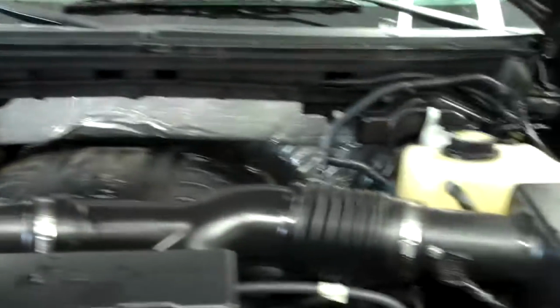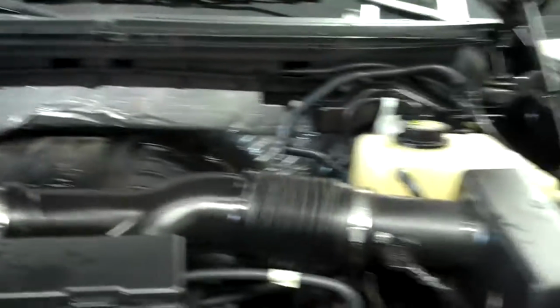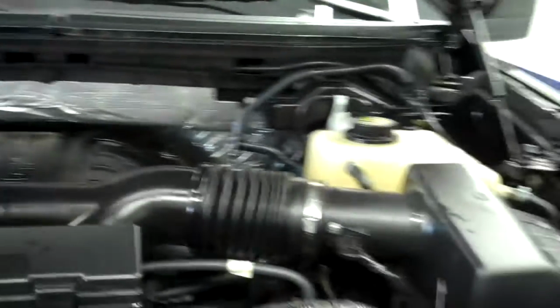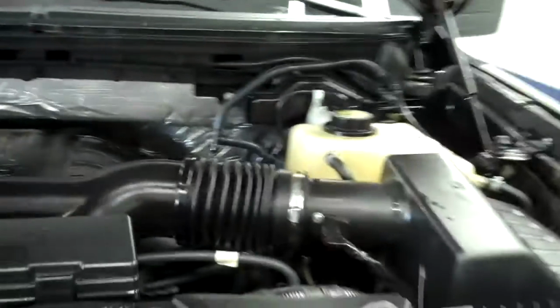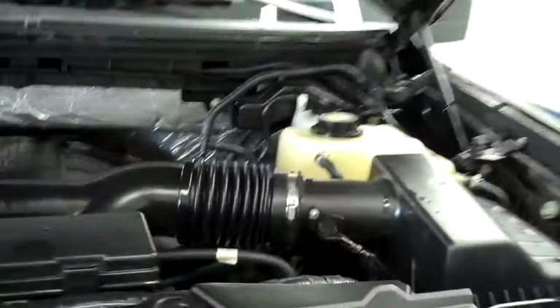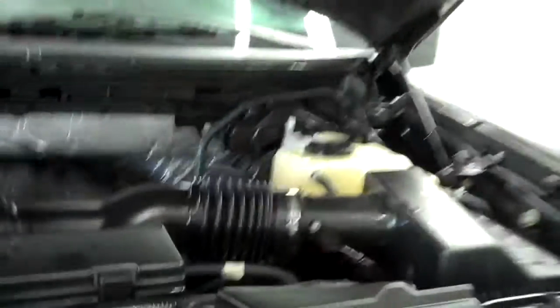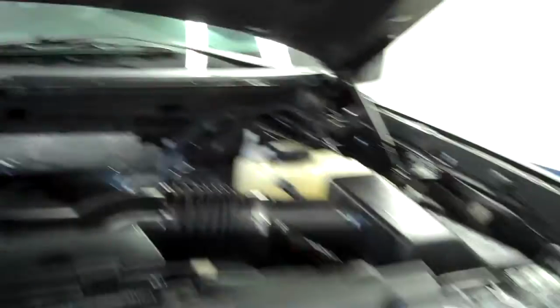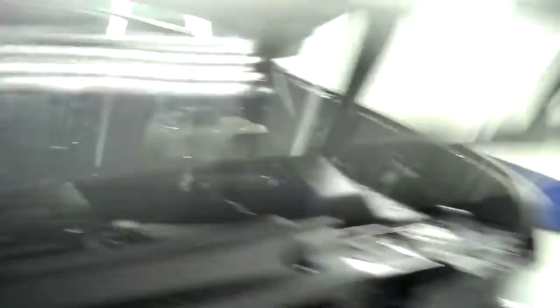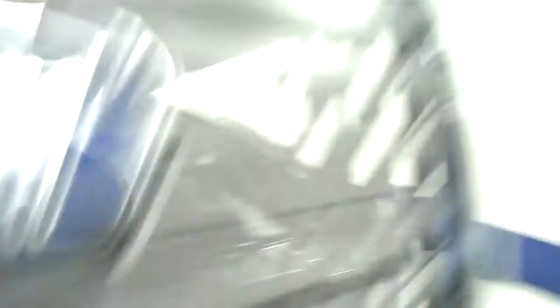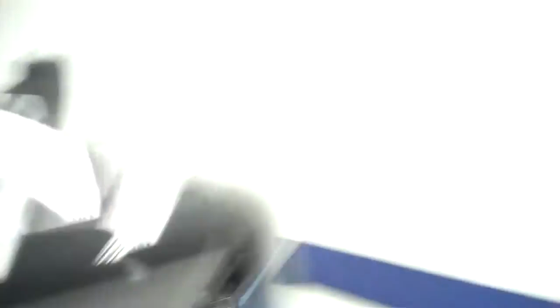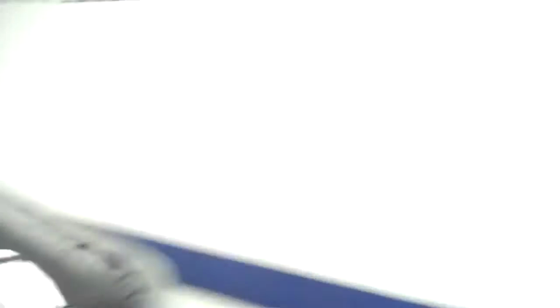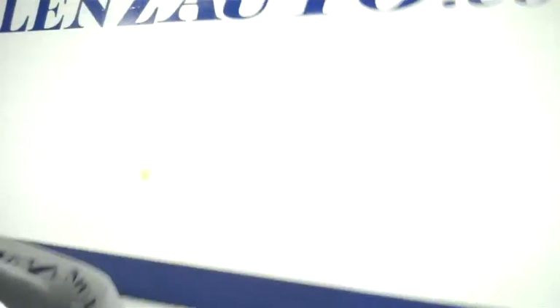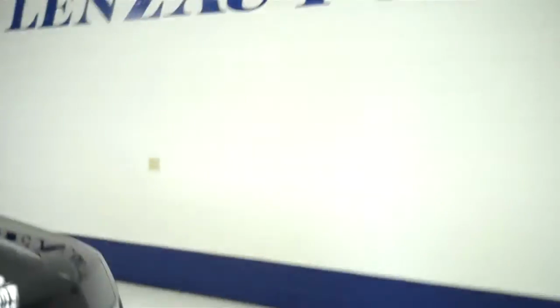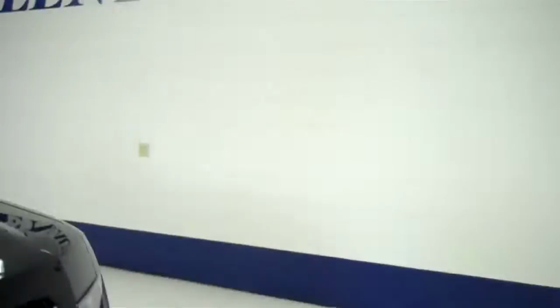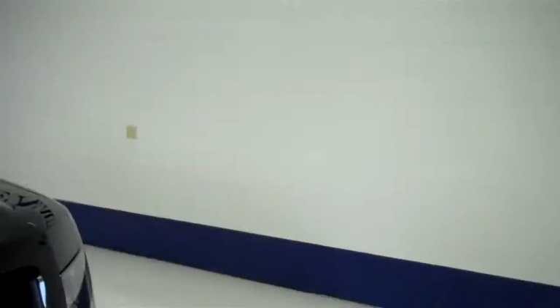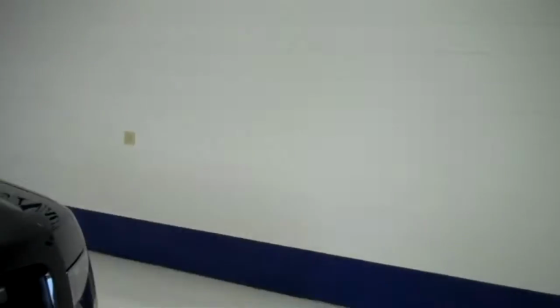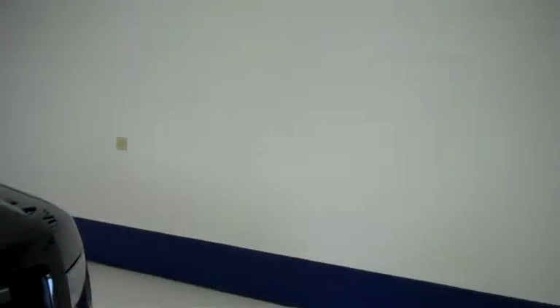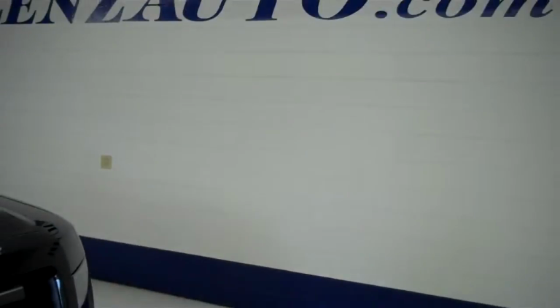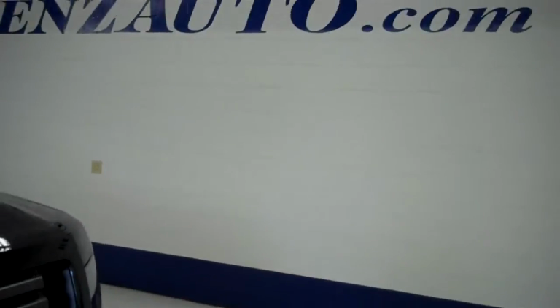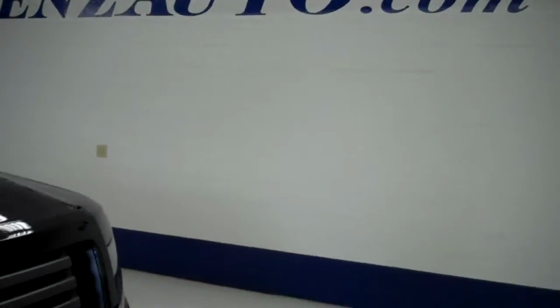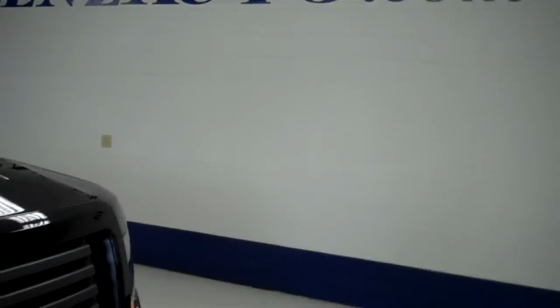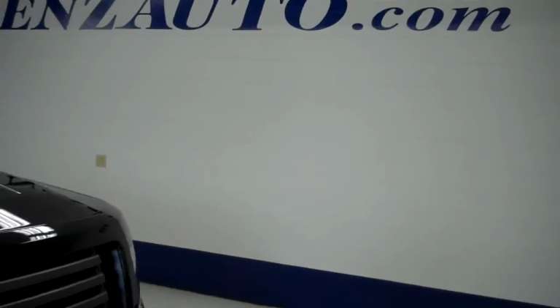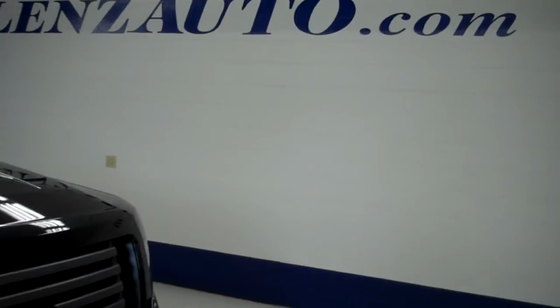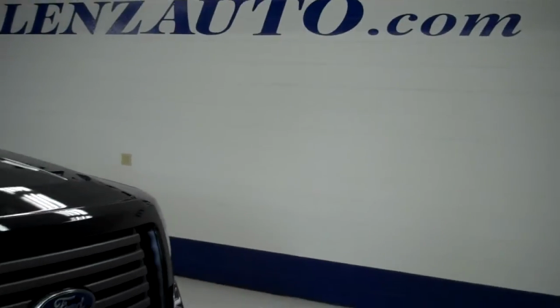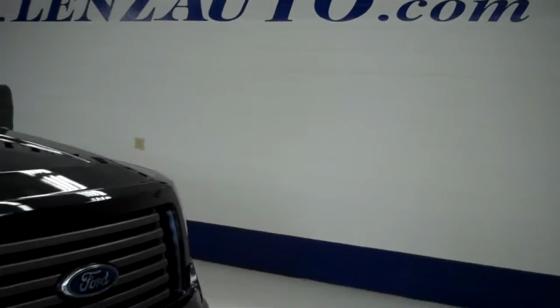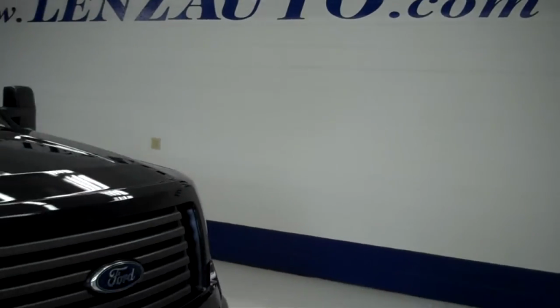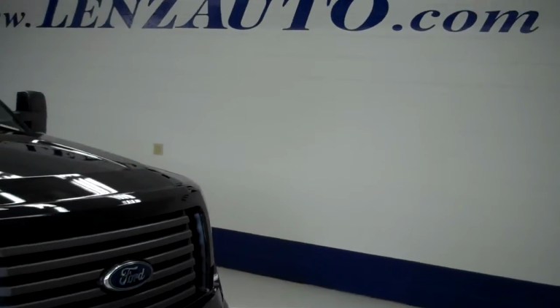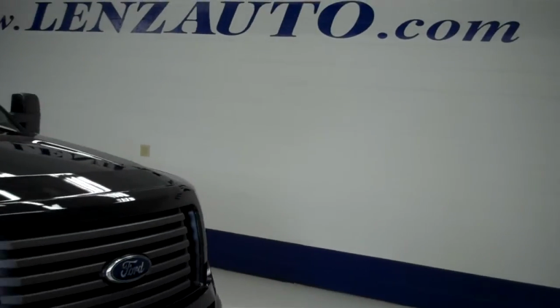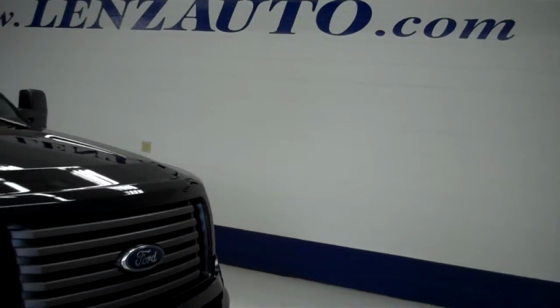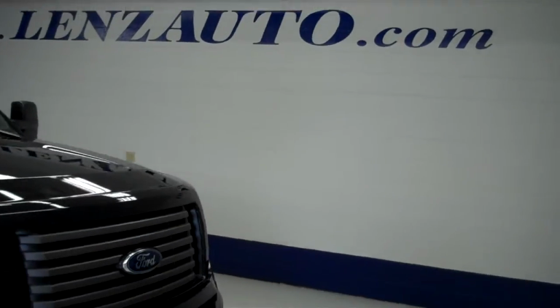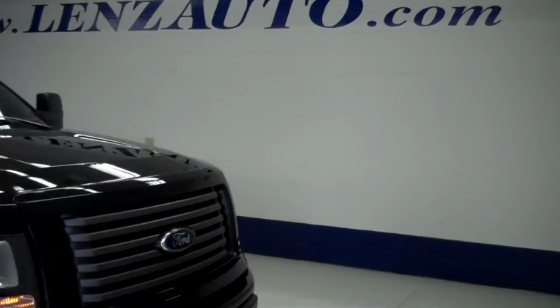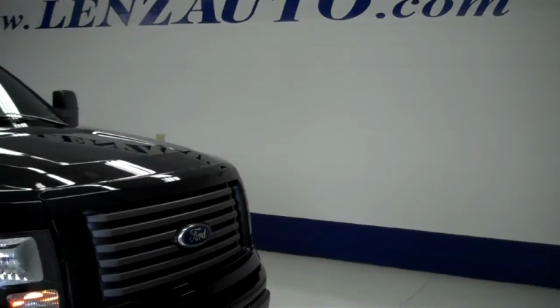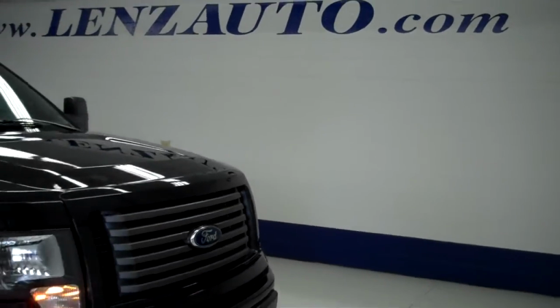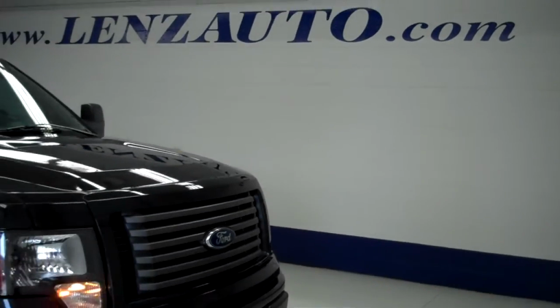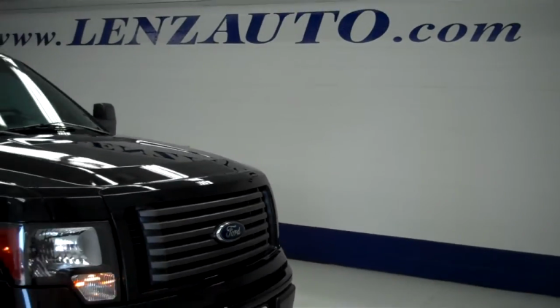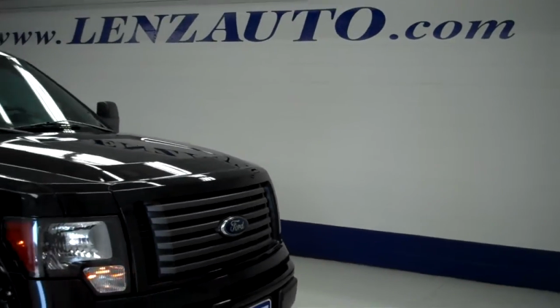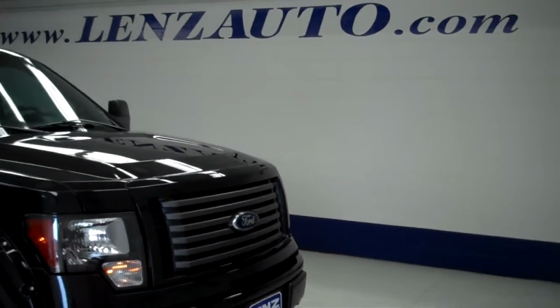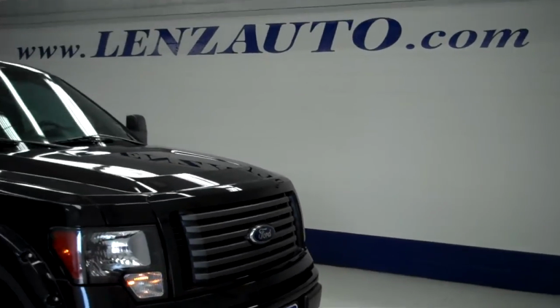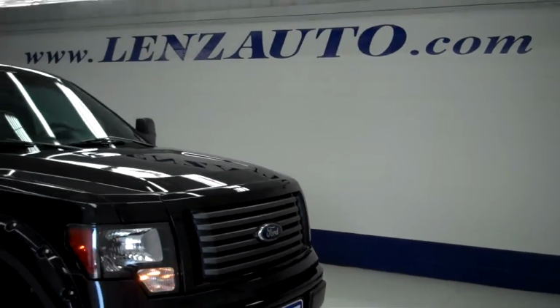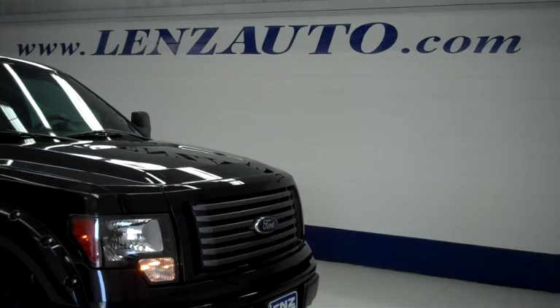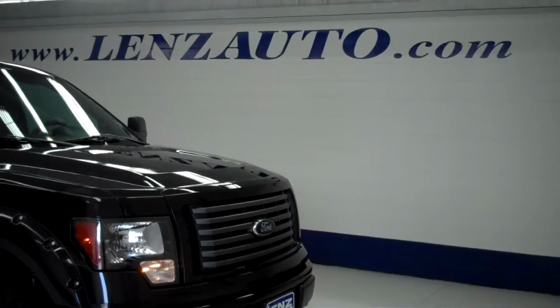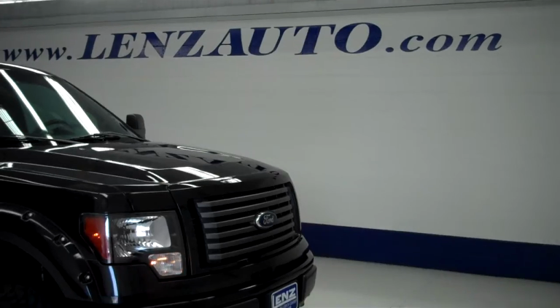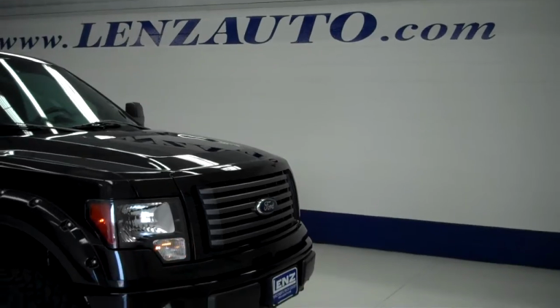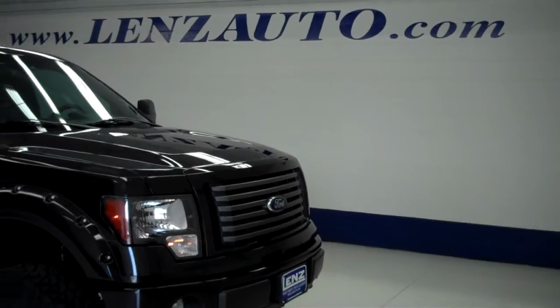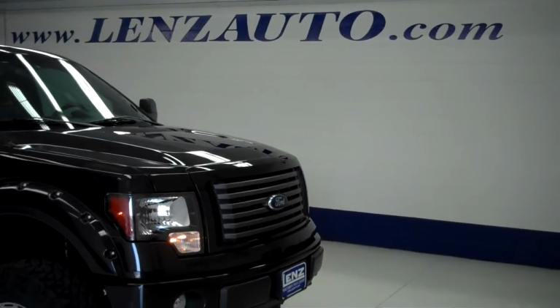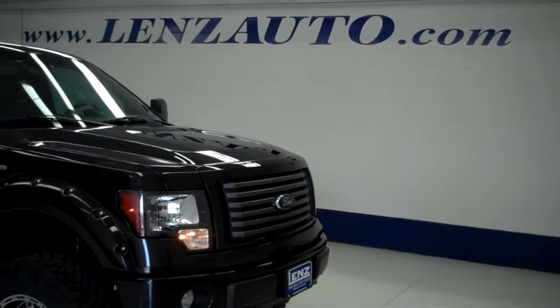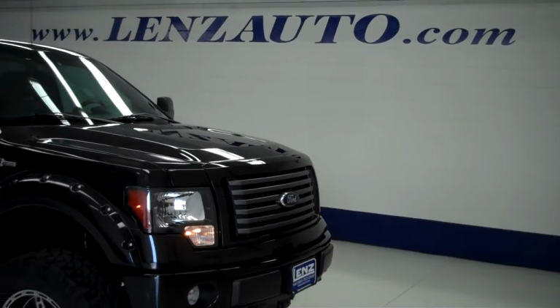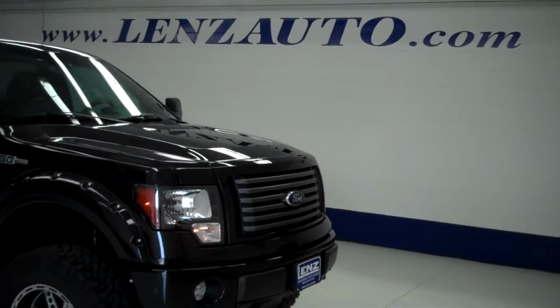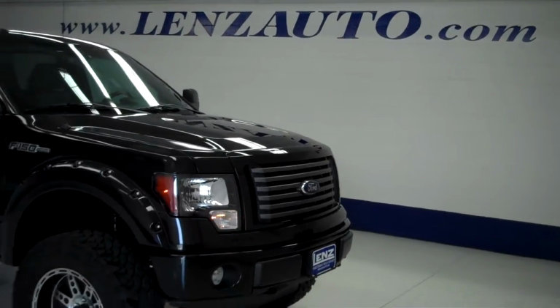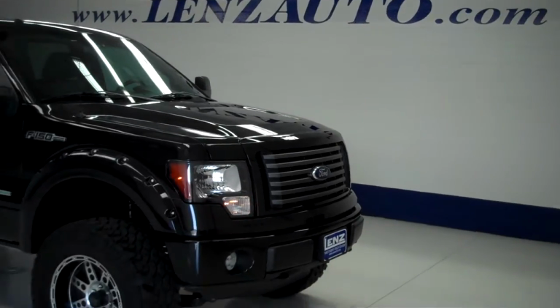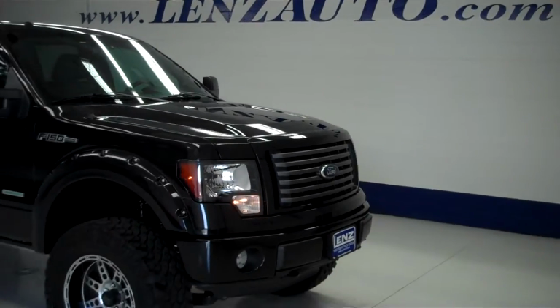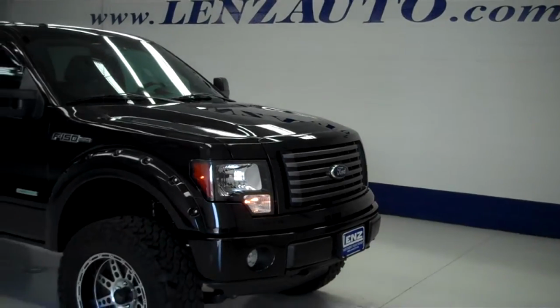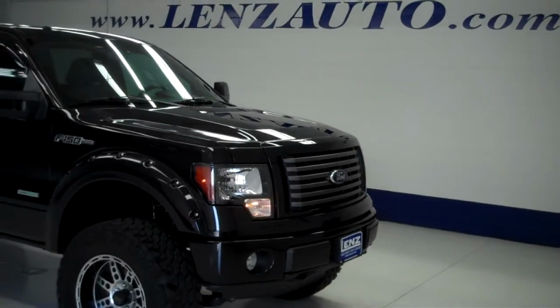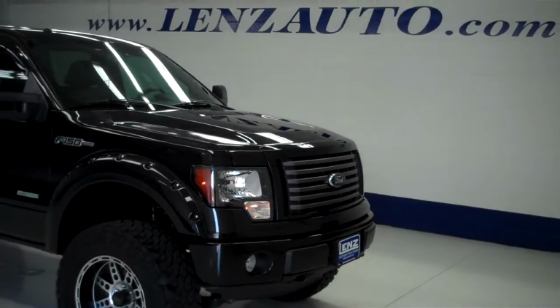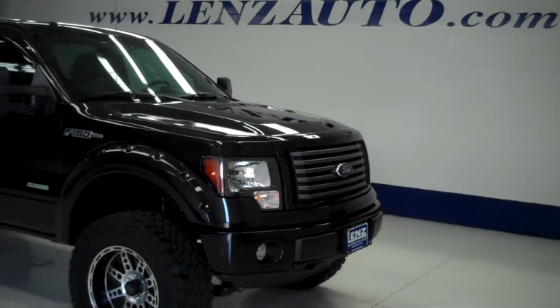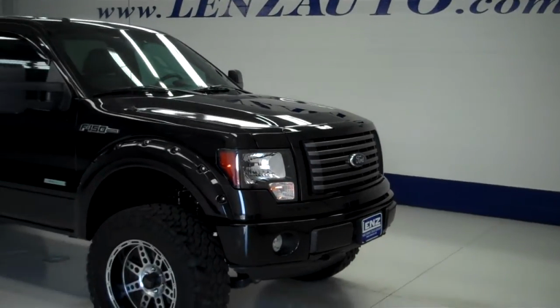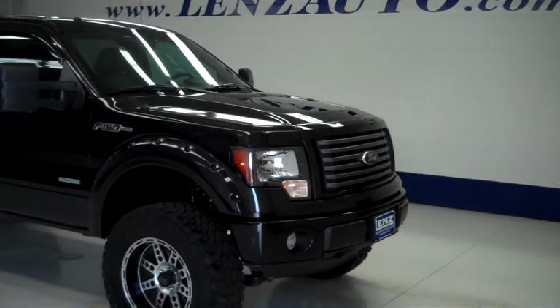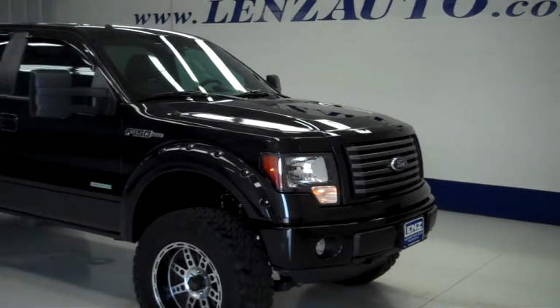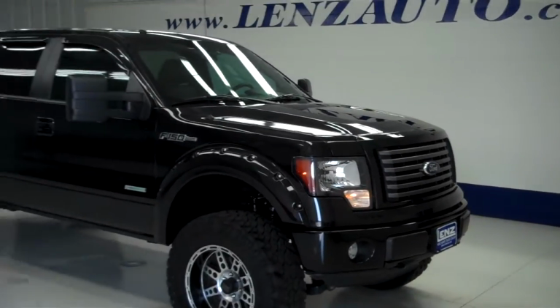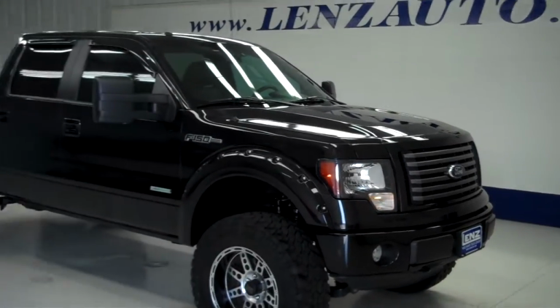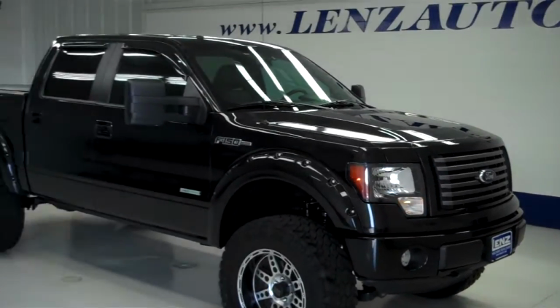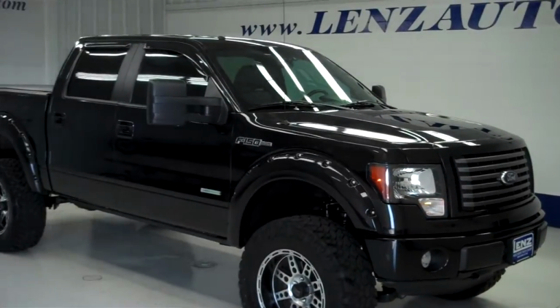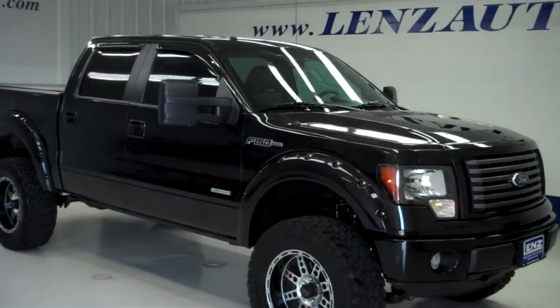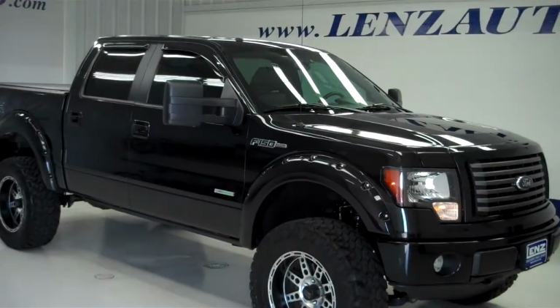And if you are interested in seeing any more pictures of this truck or any other vehicle inventory, all you have to do is visit our website, www.LensAuto.com.